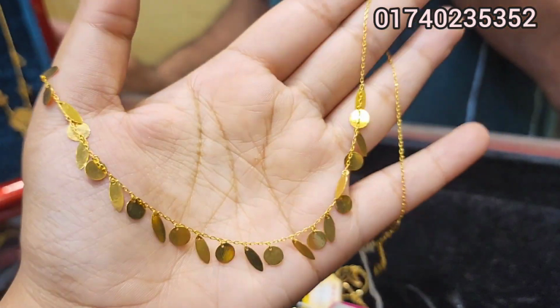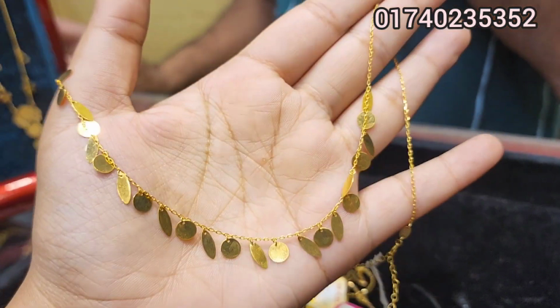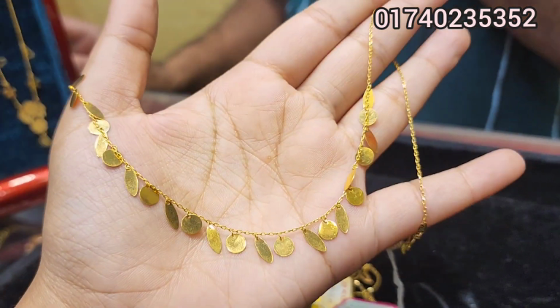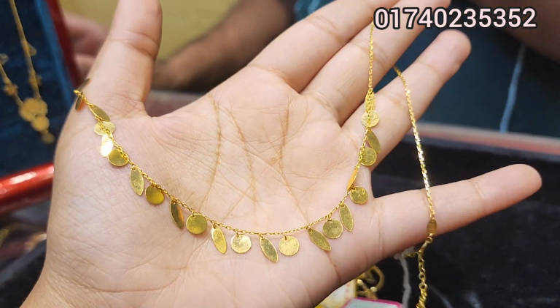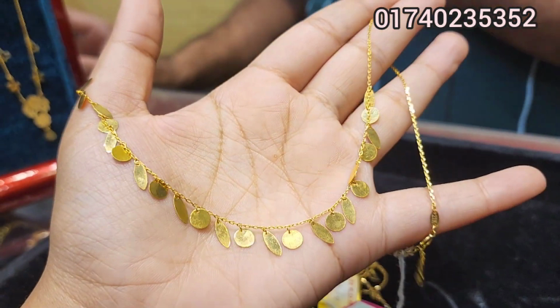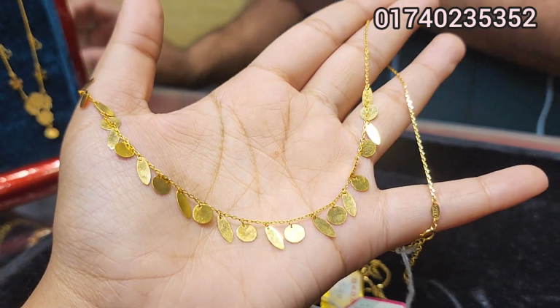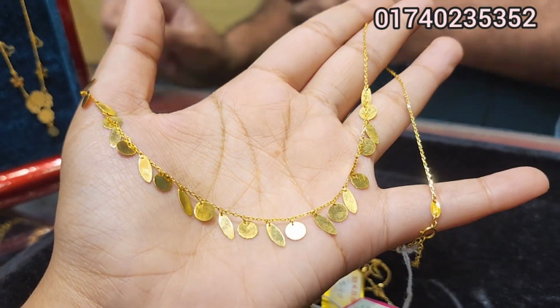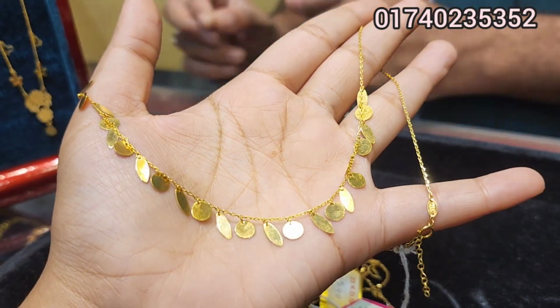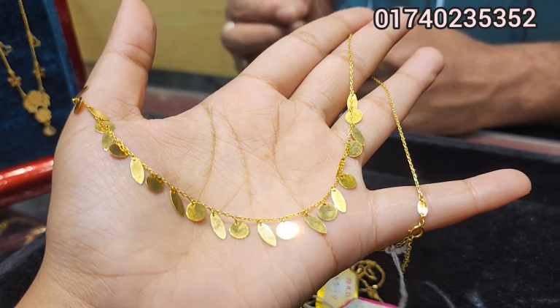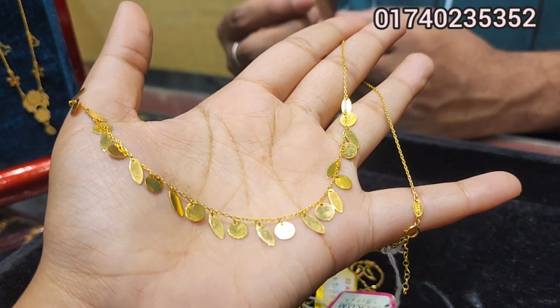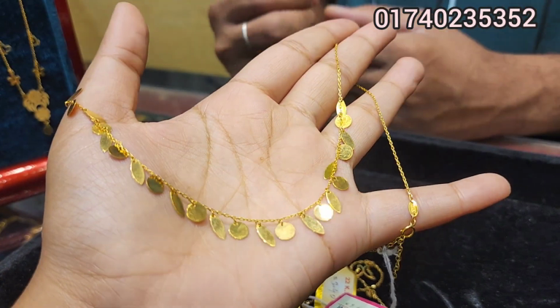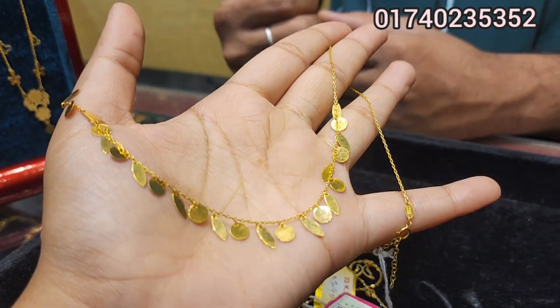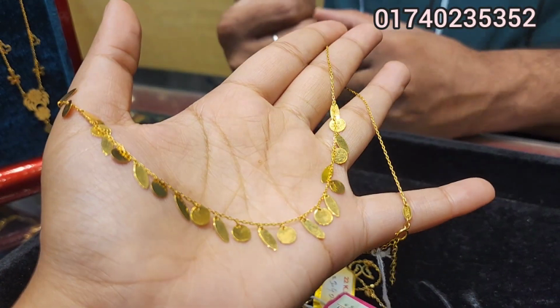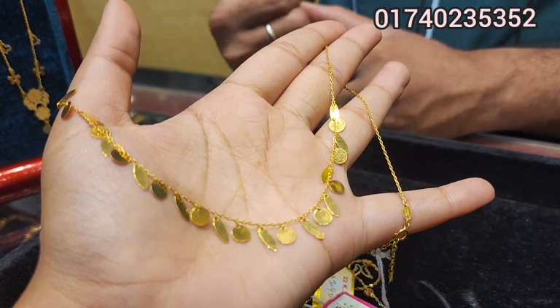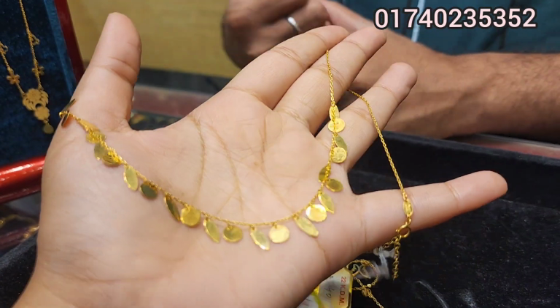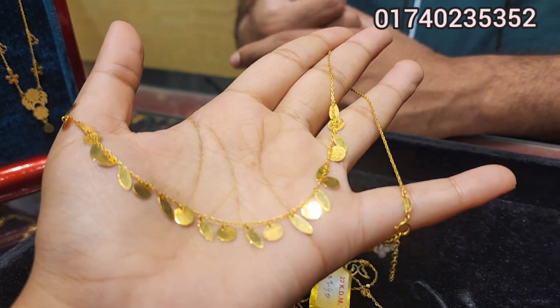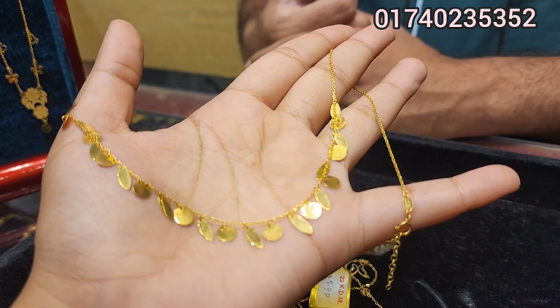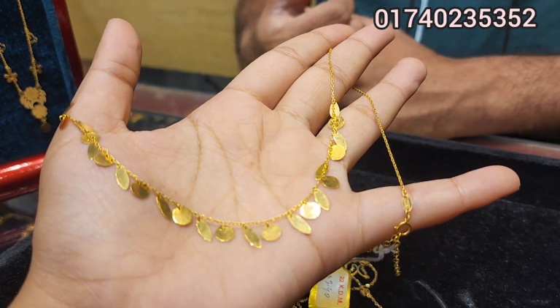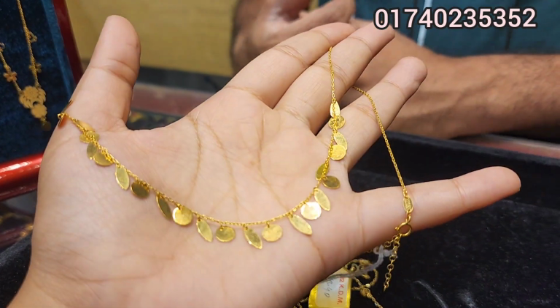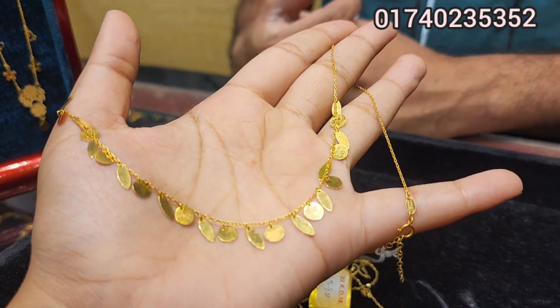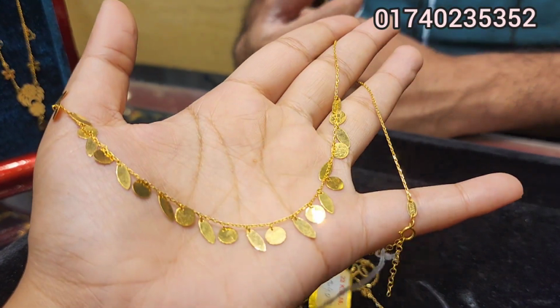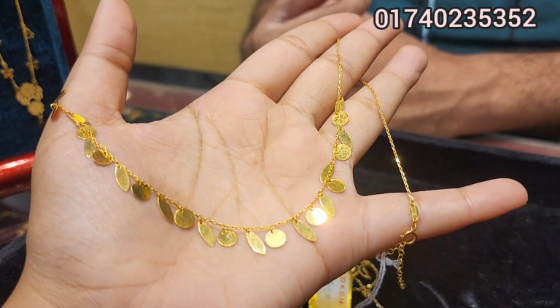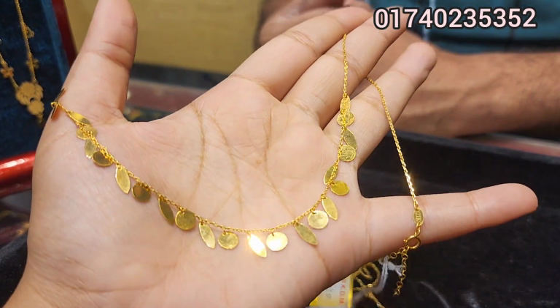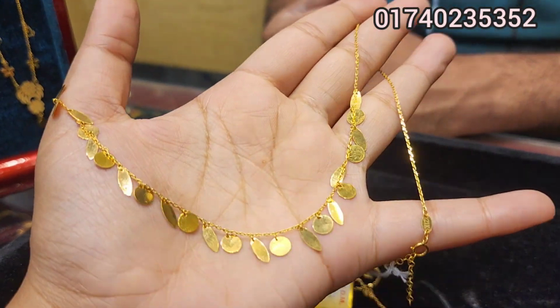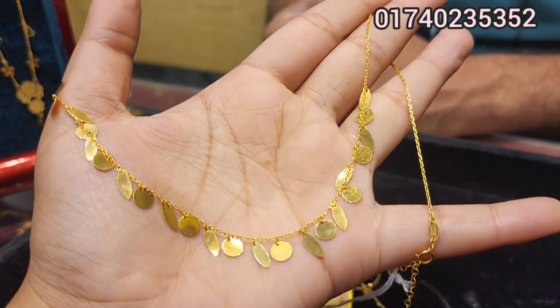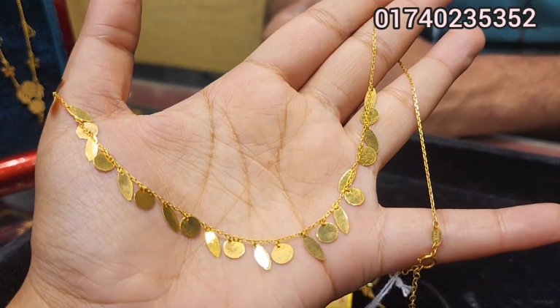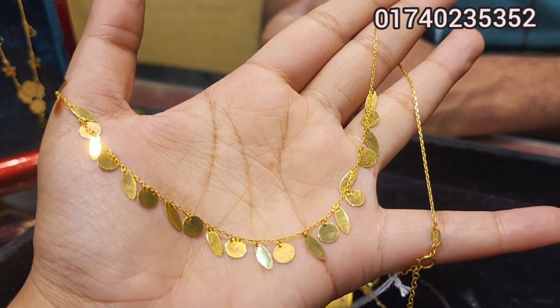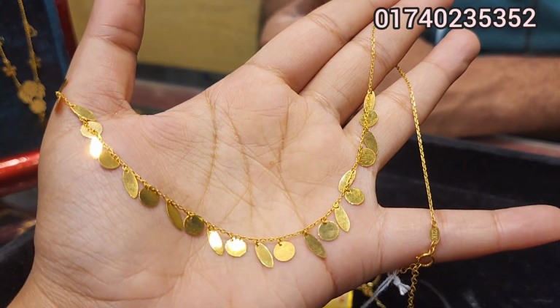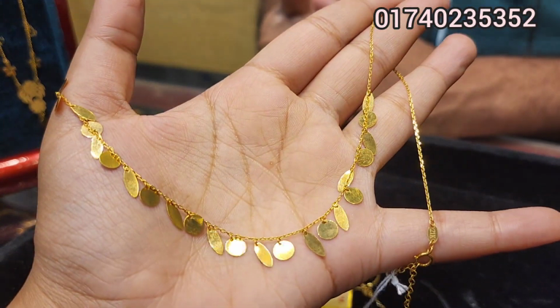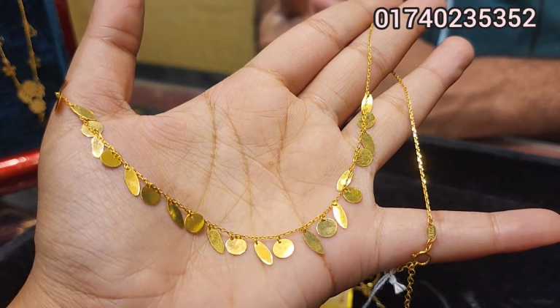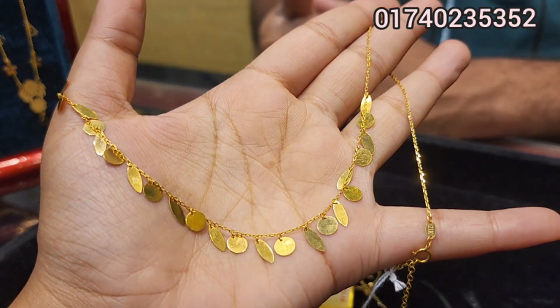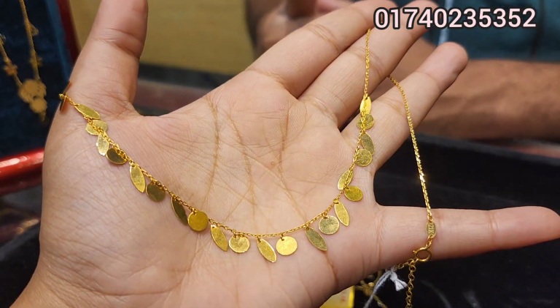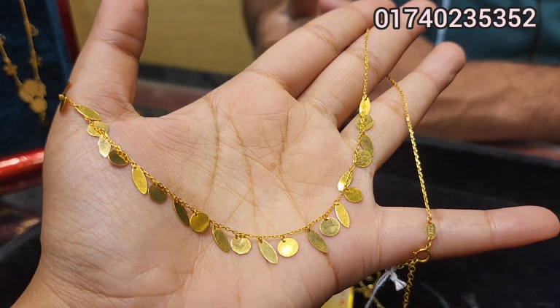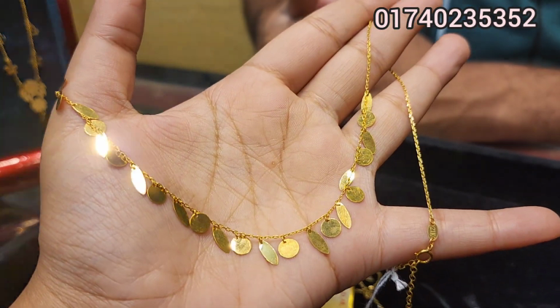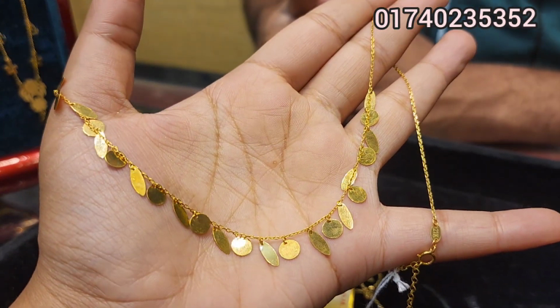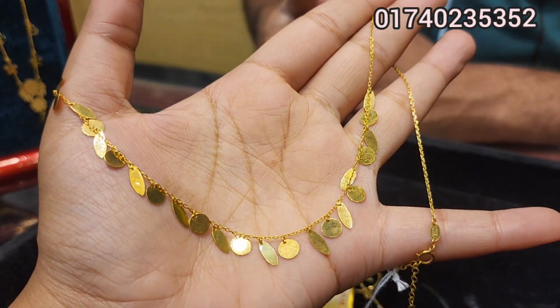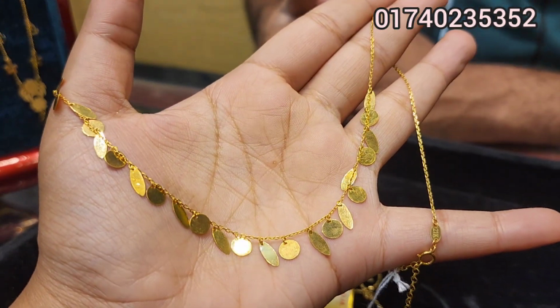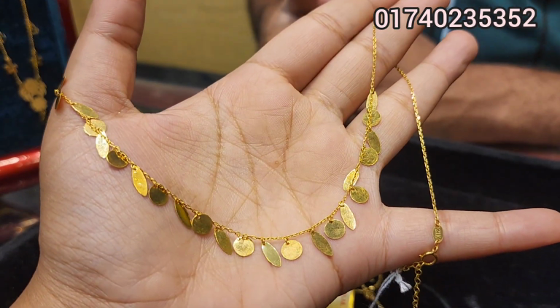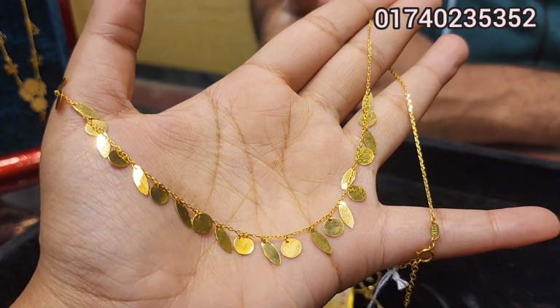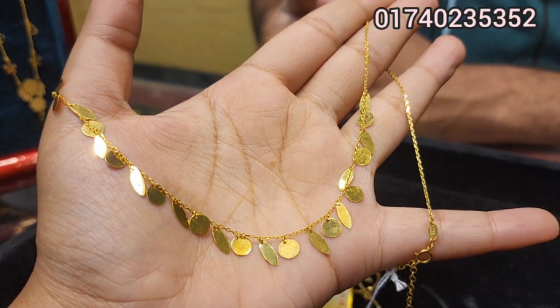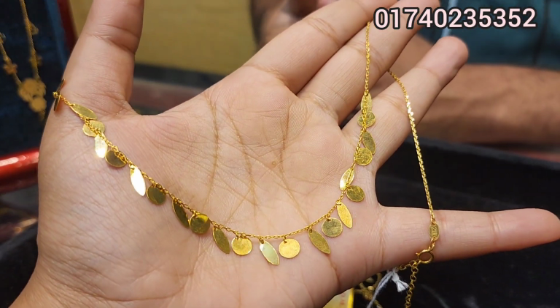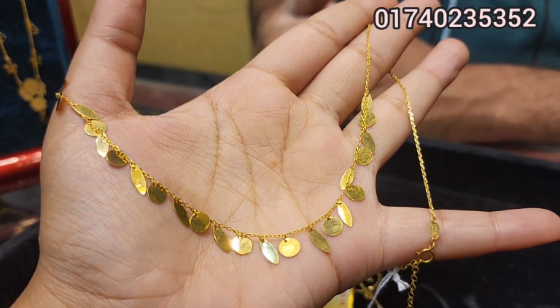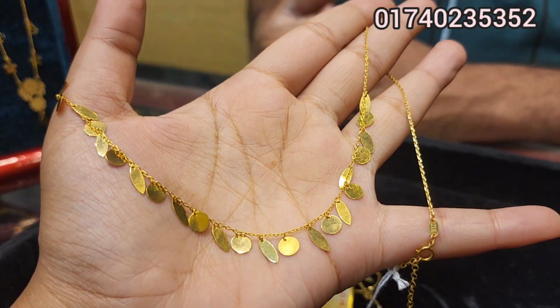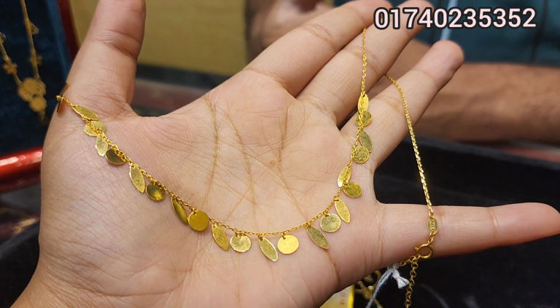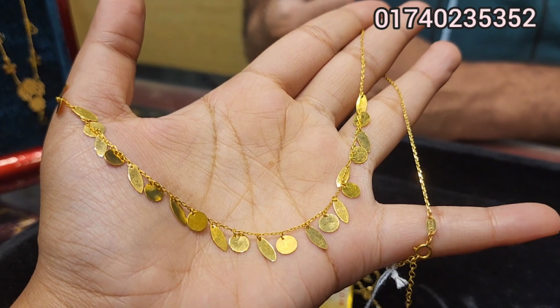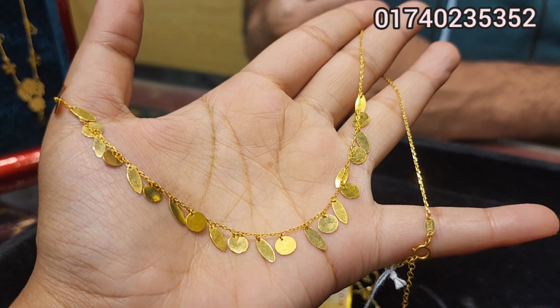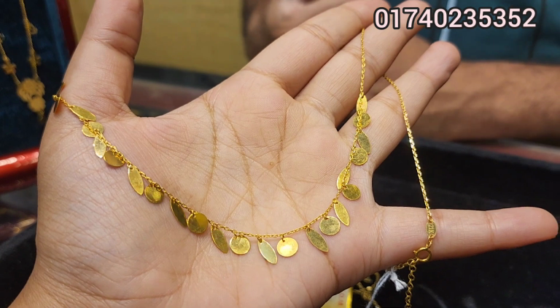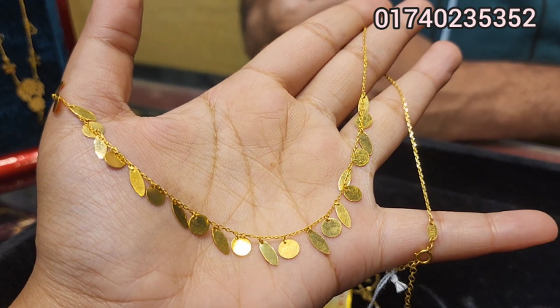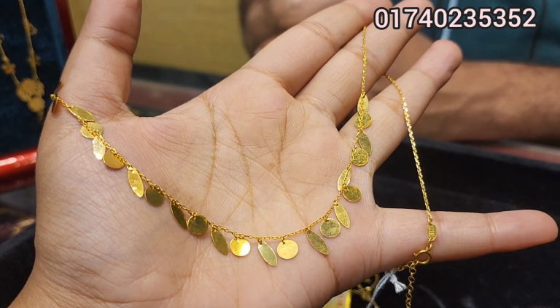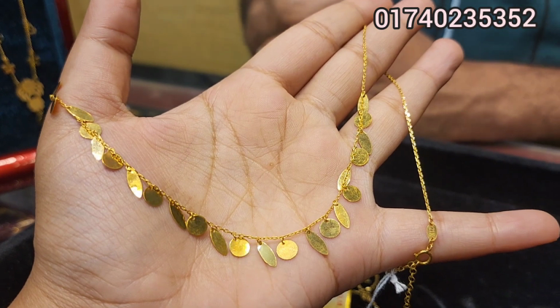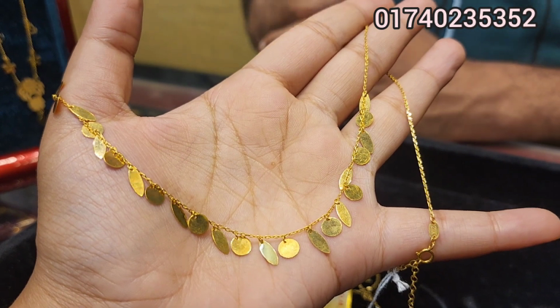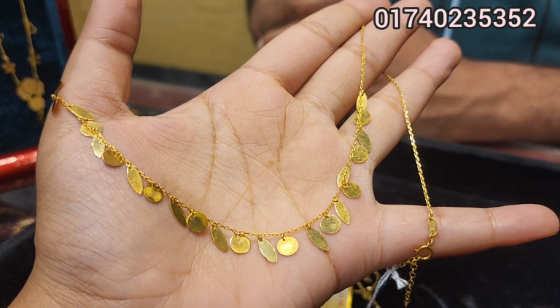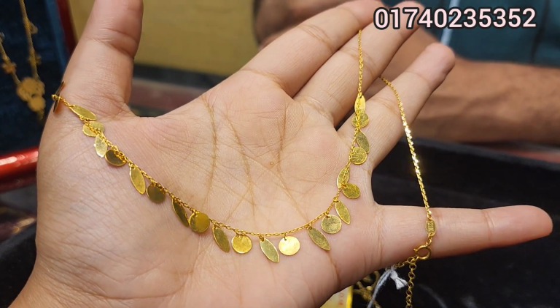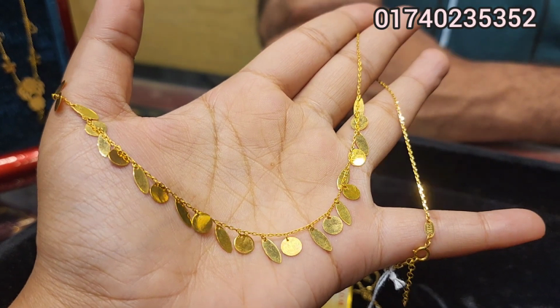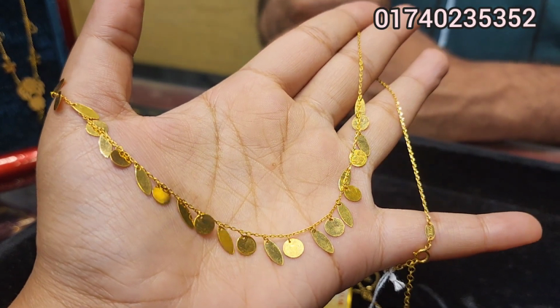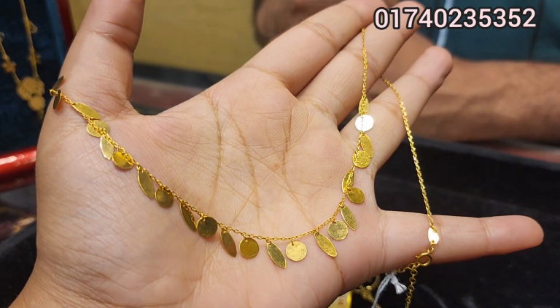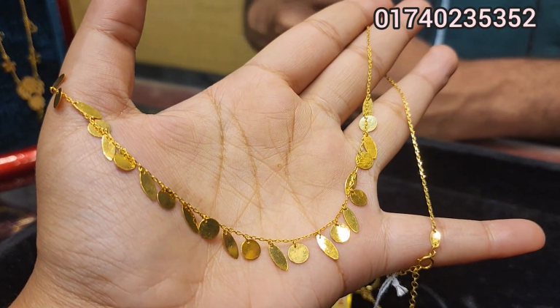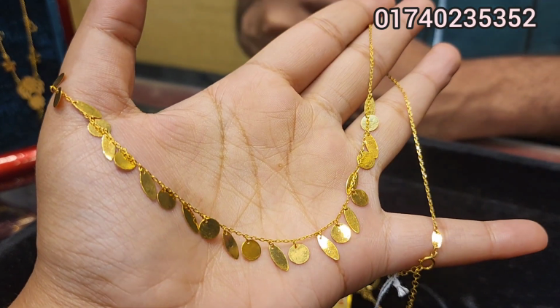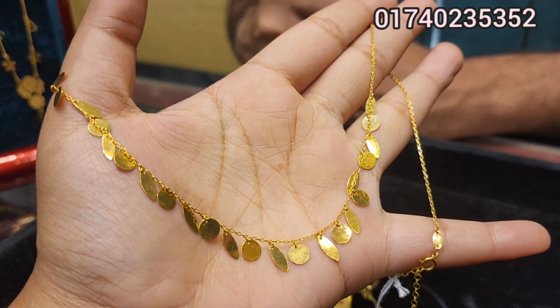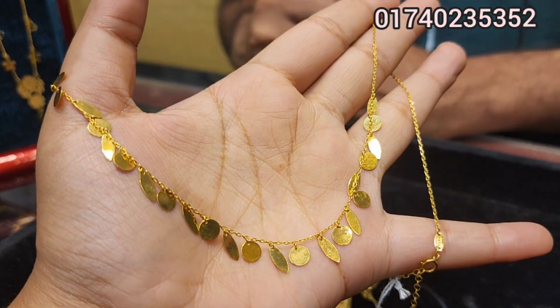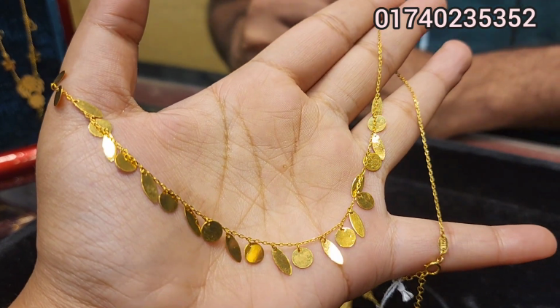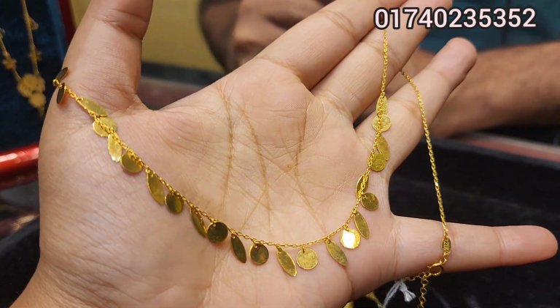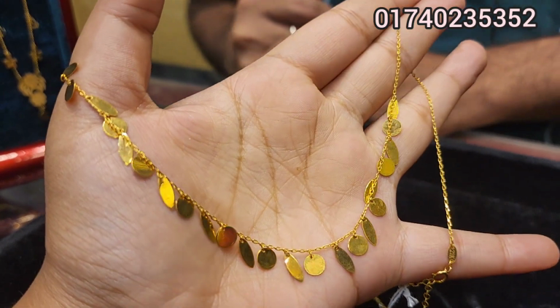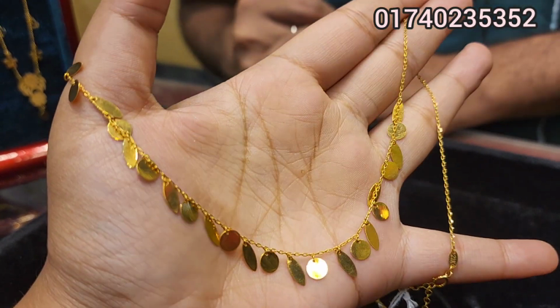How much will you have the $5? Yes, how much will you have the $5? The $5 is $7,220.